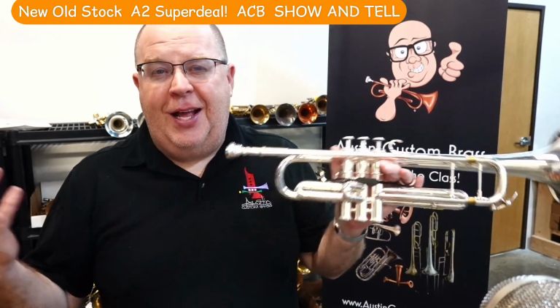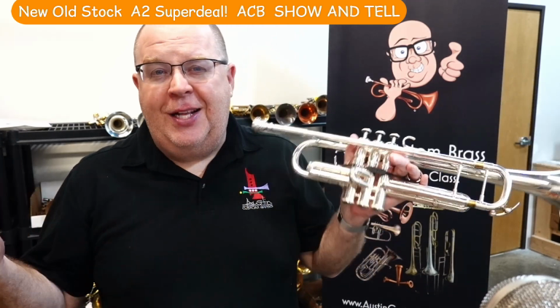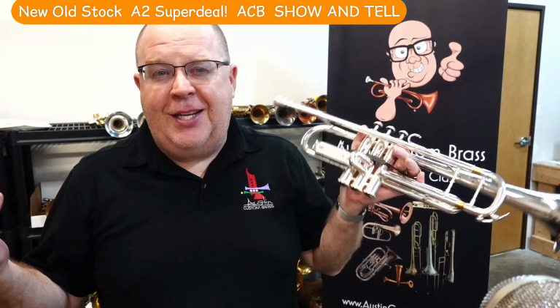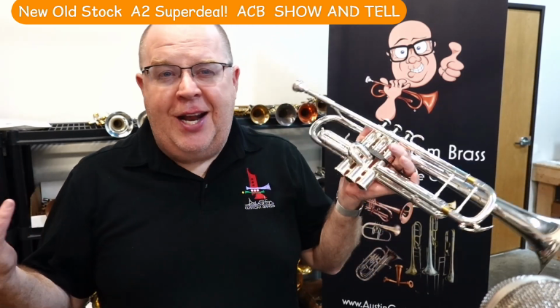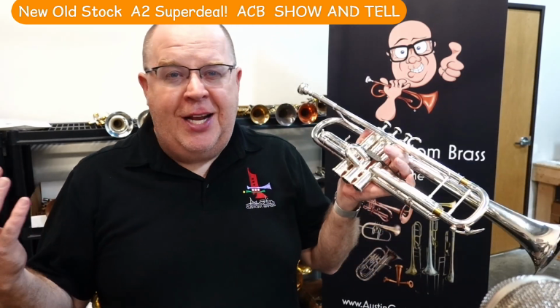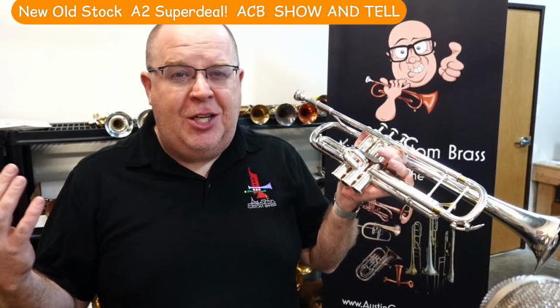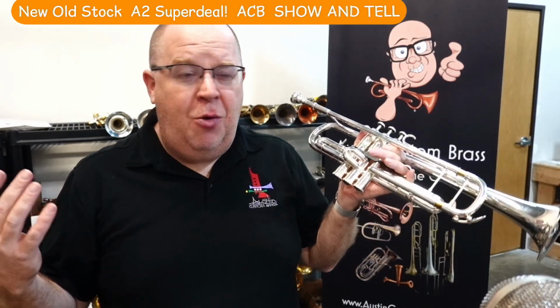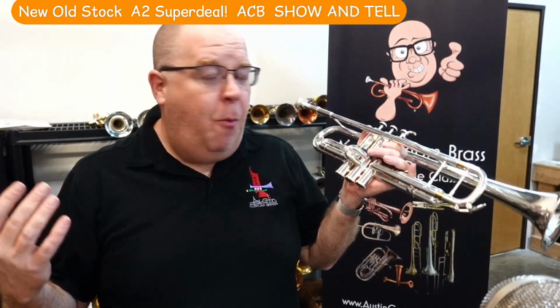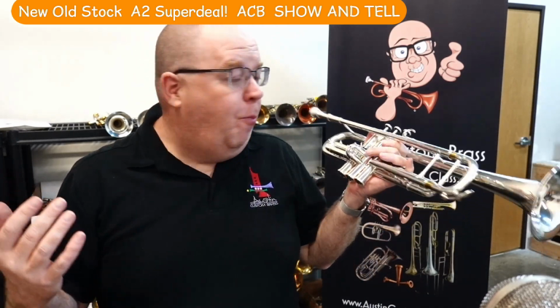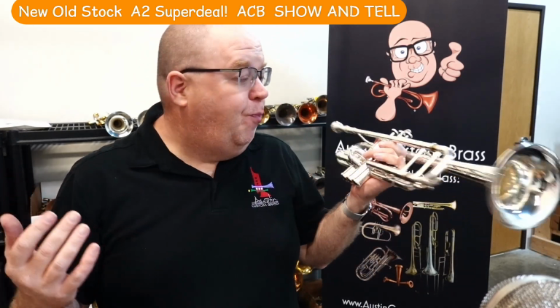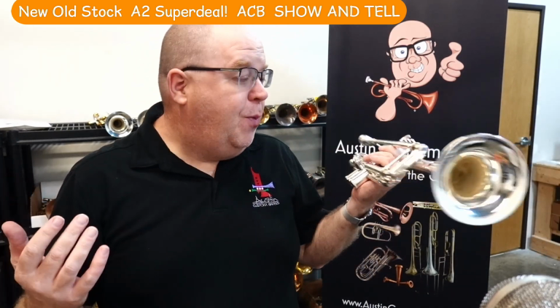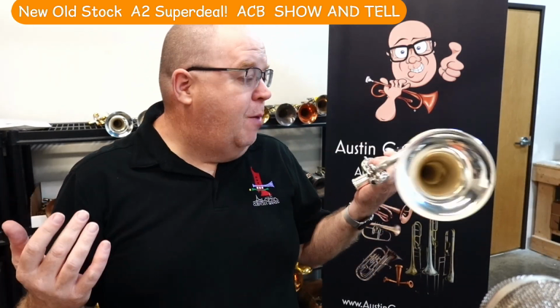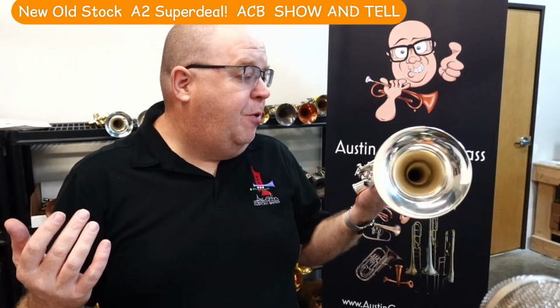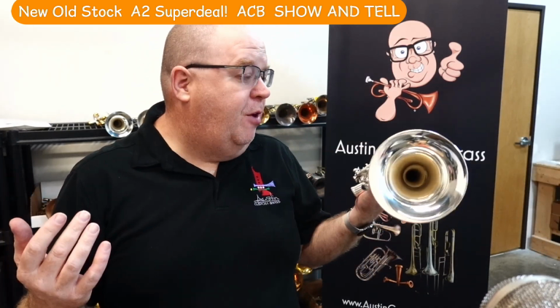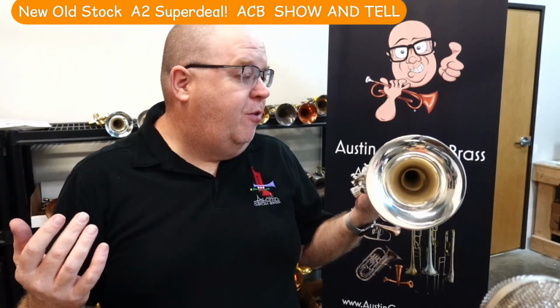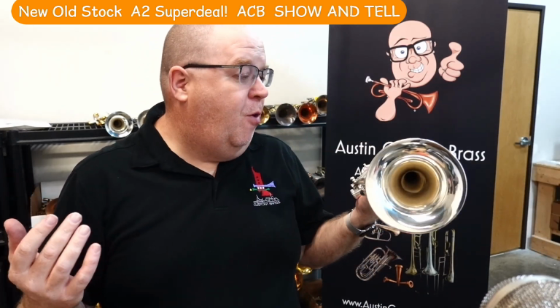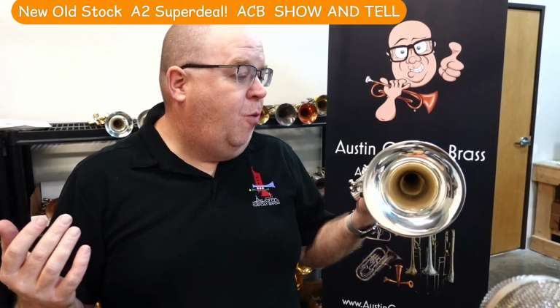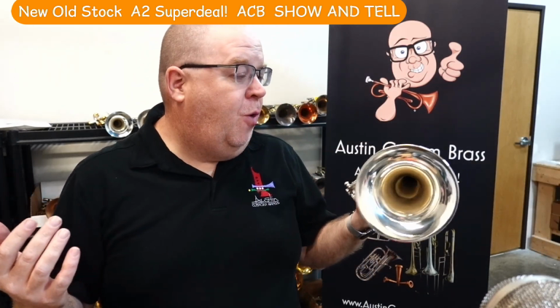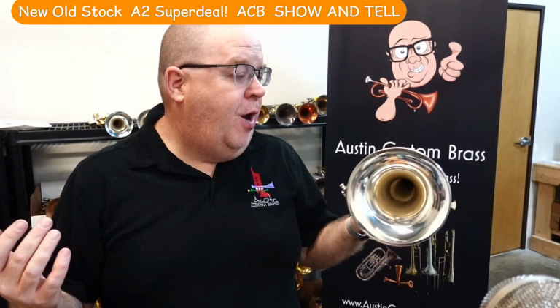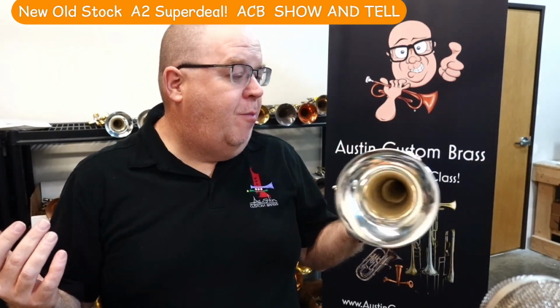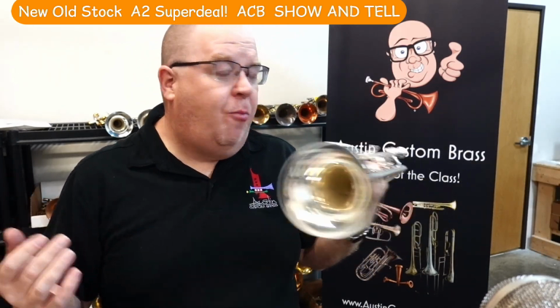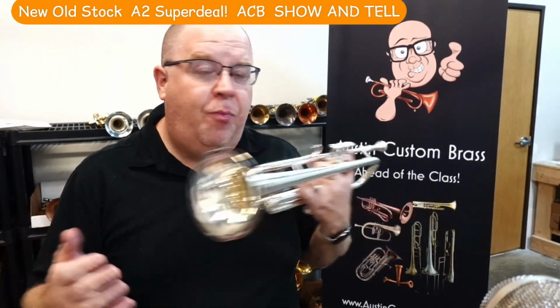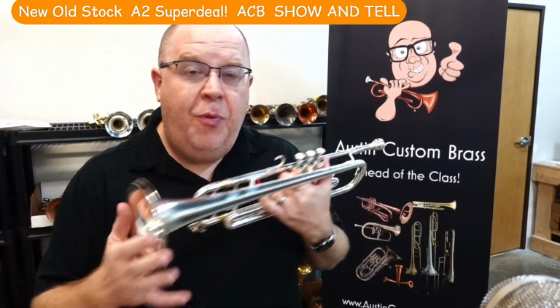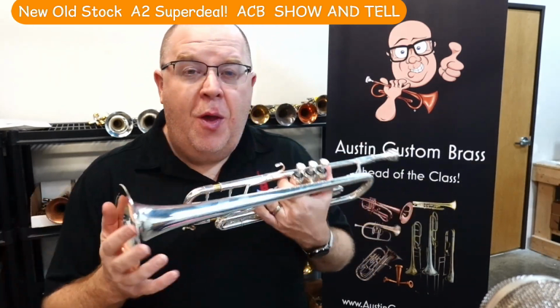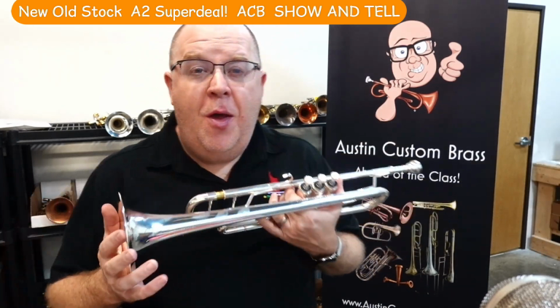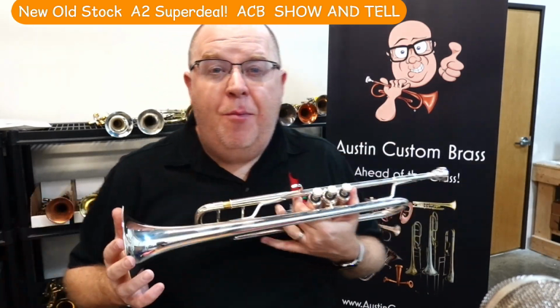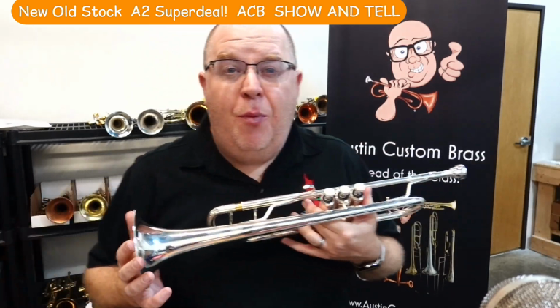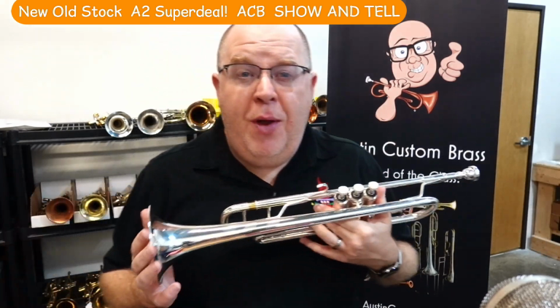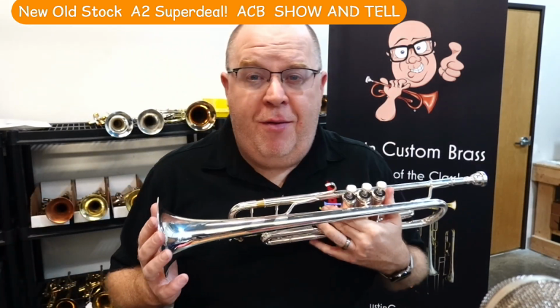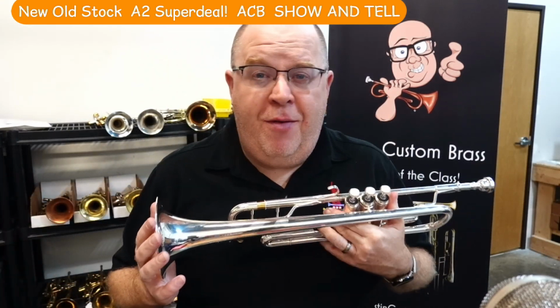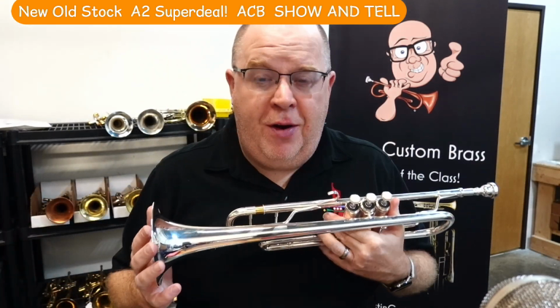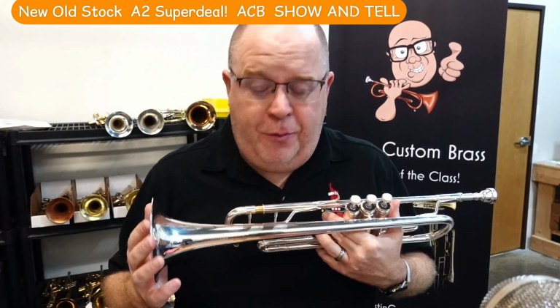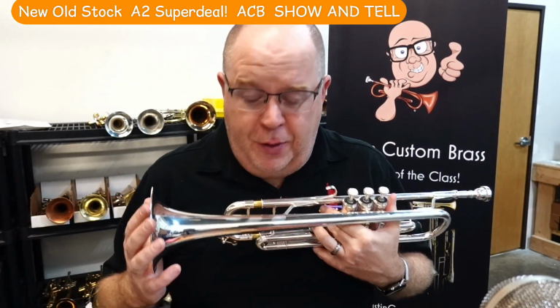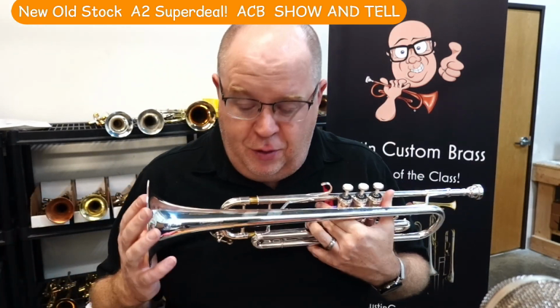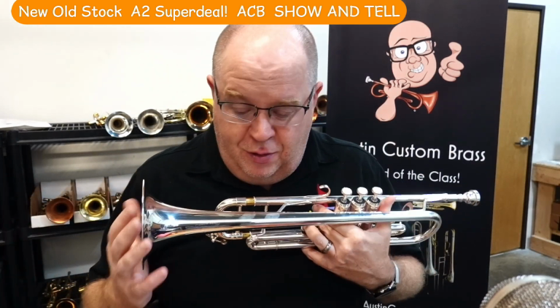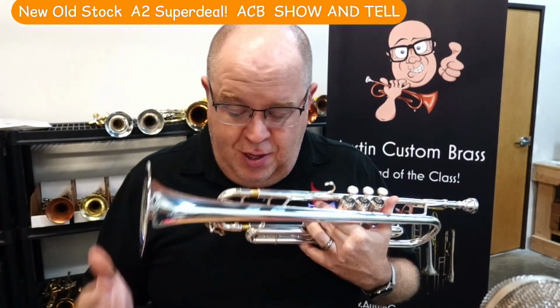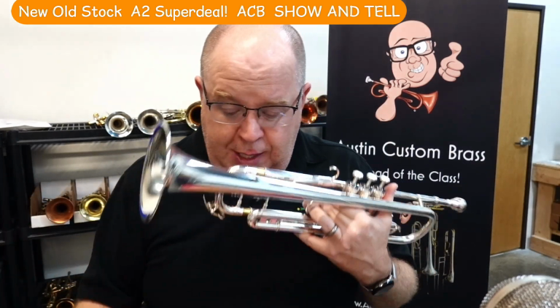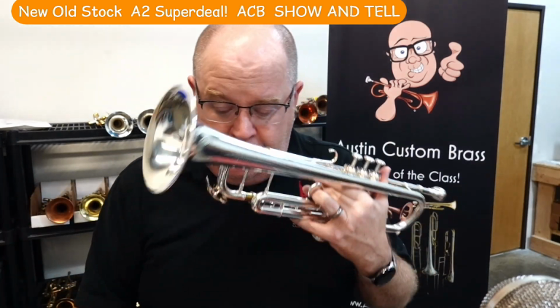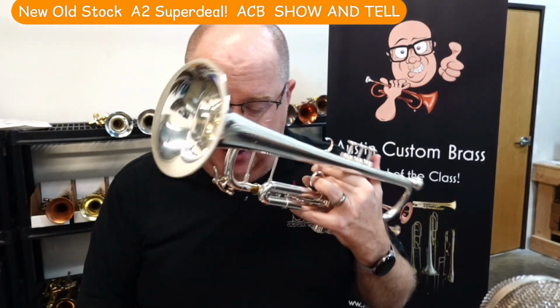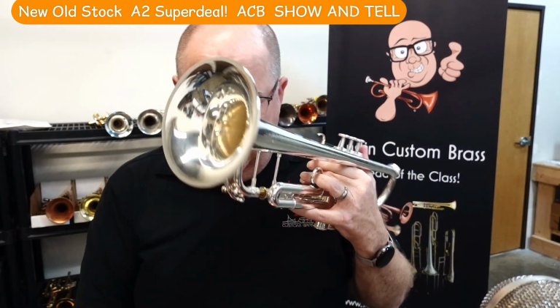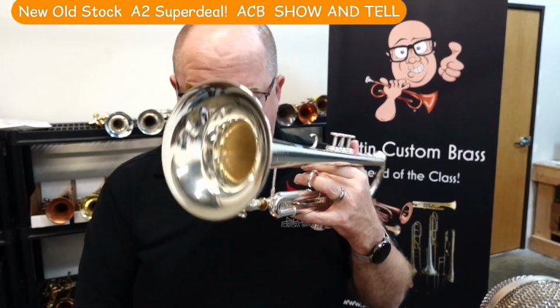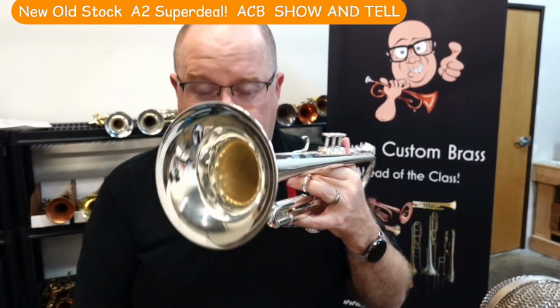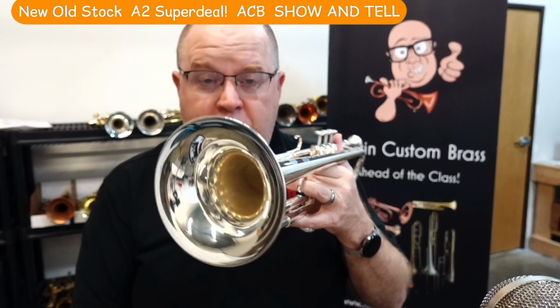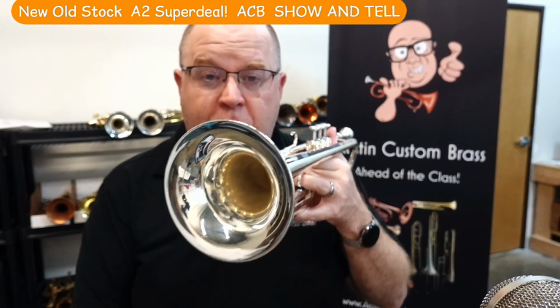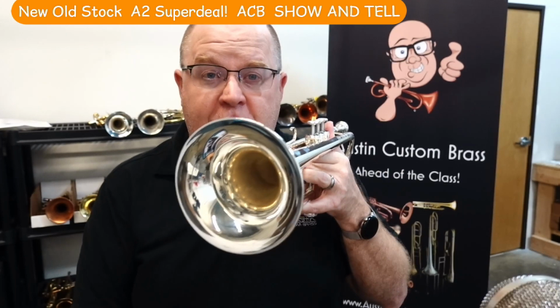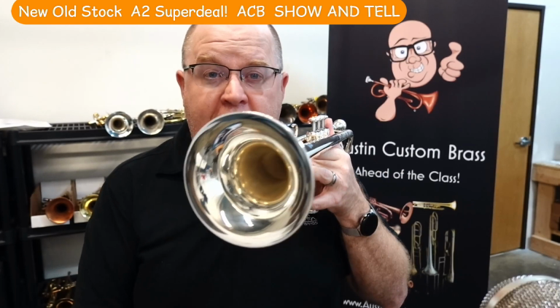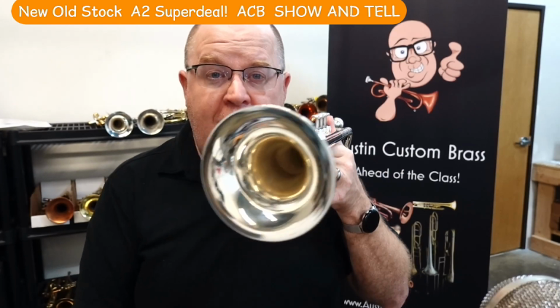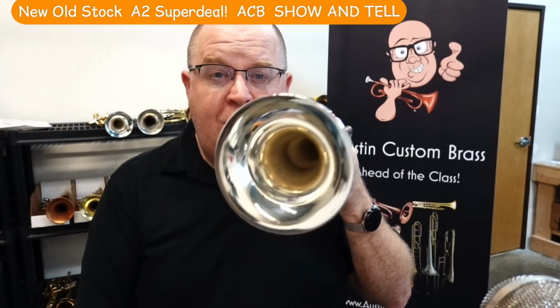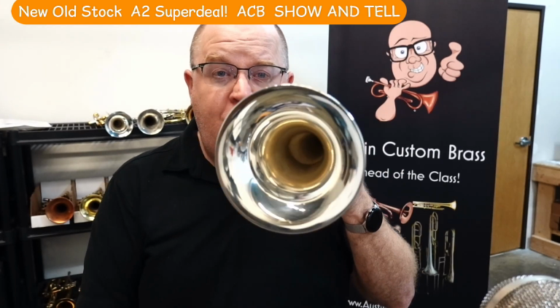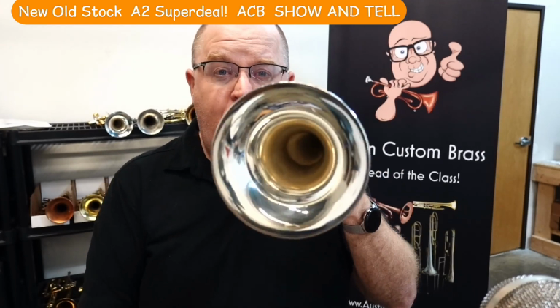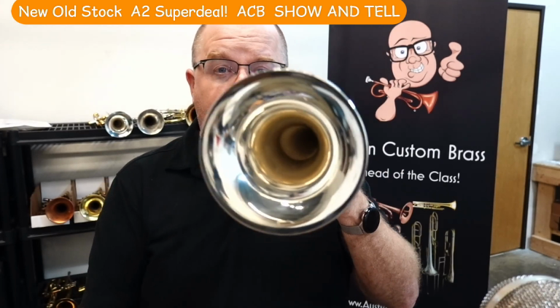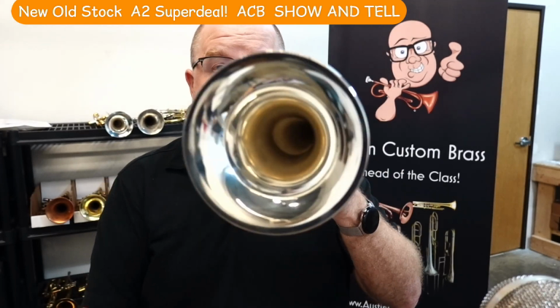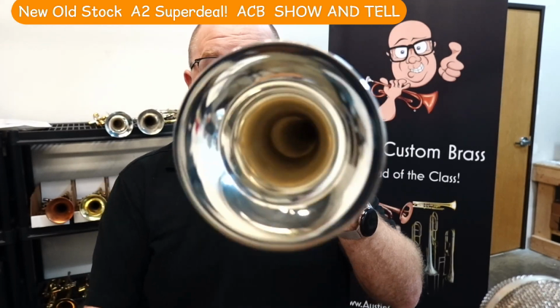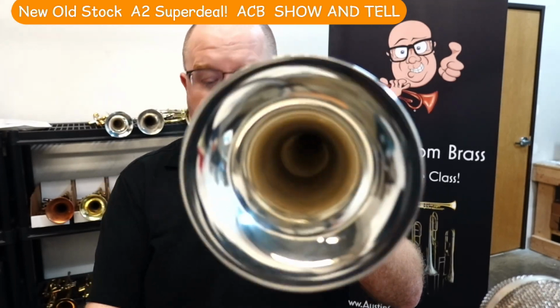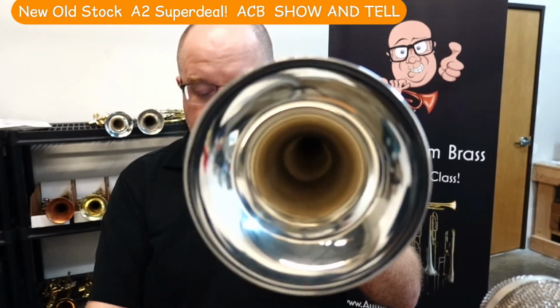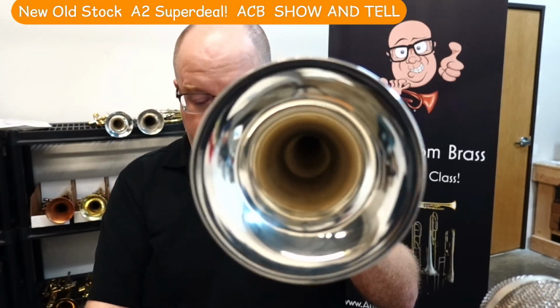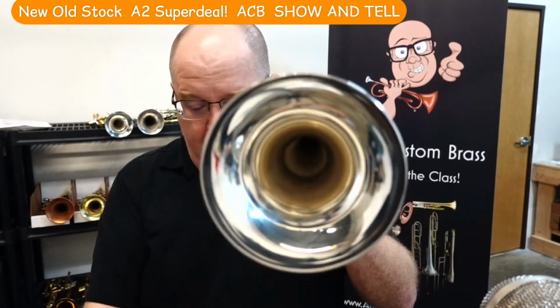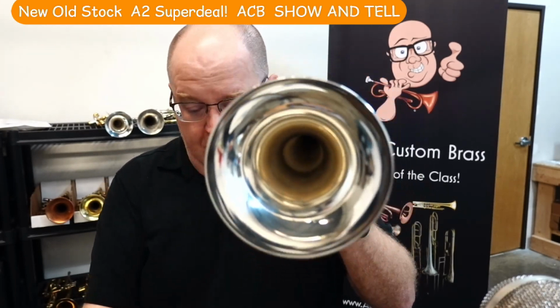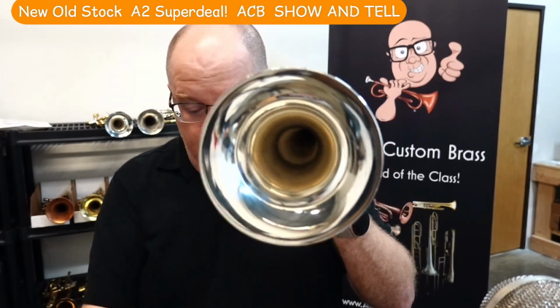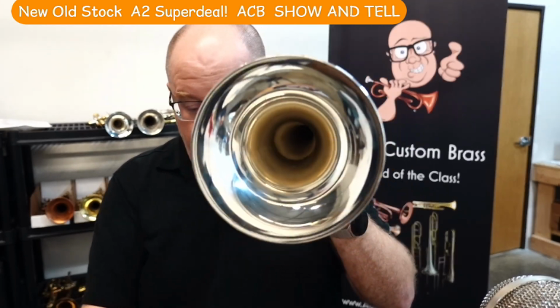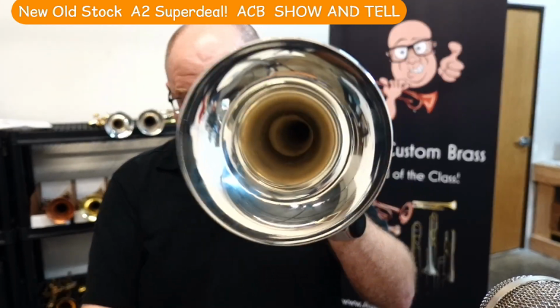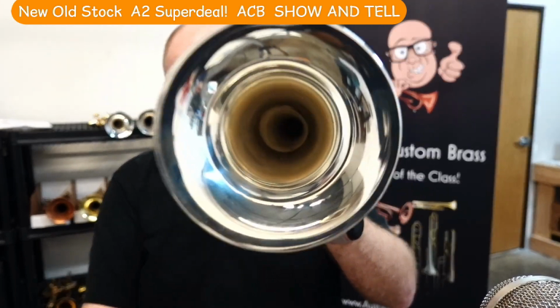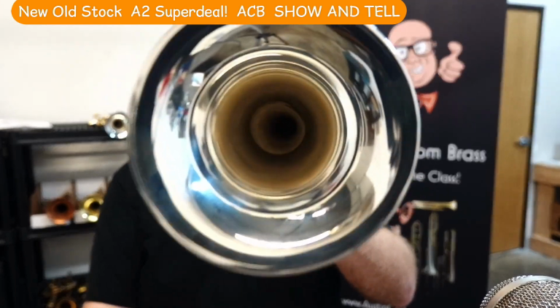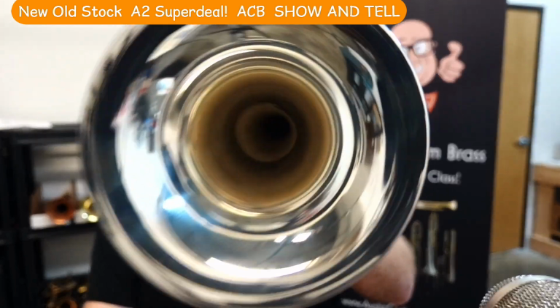It's an A2. It plays so great, but we have a very special deal on this one, so stay tuned for this A2.